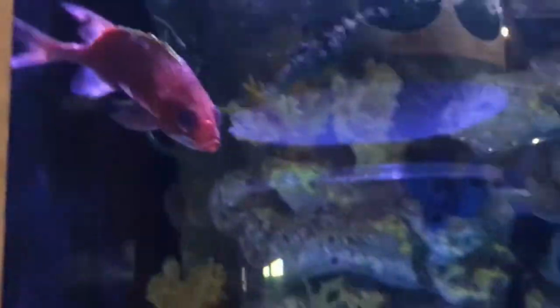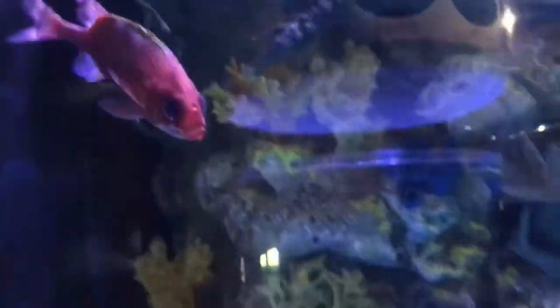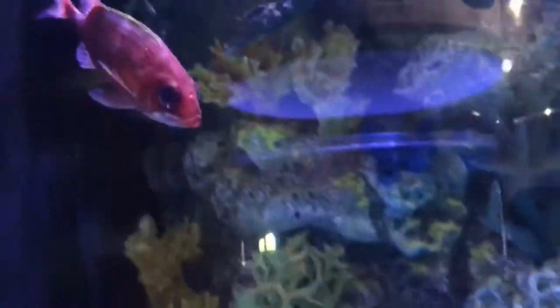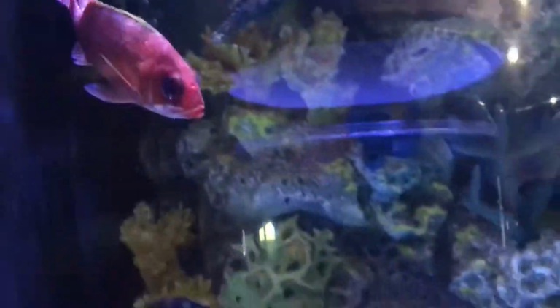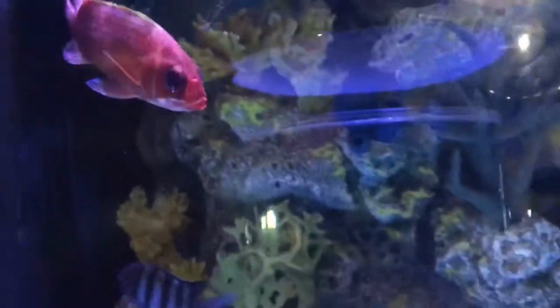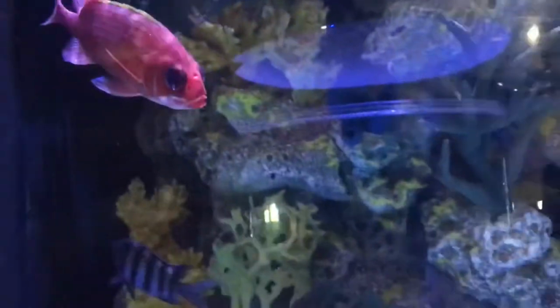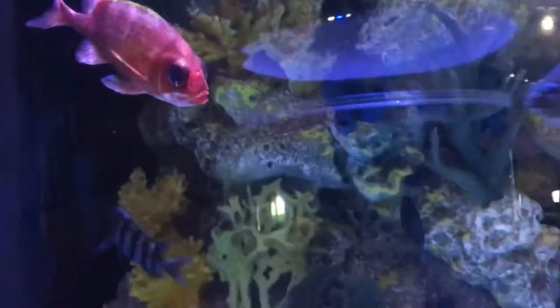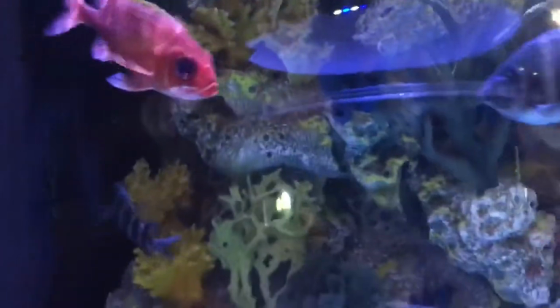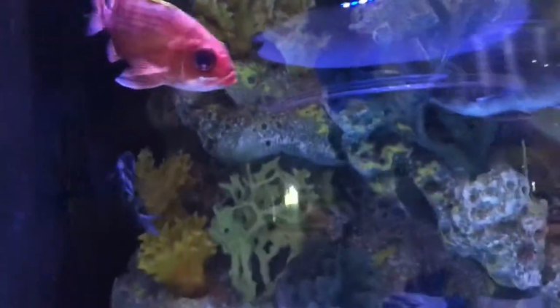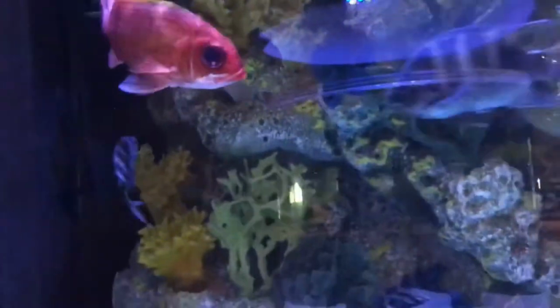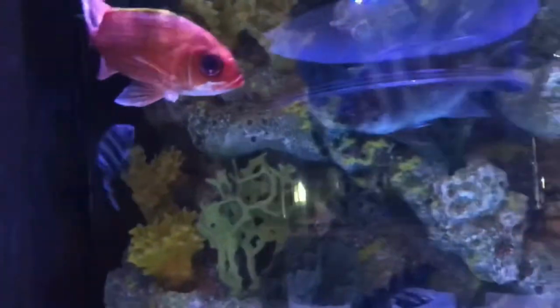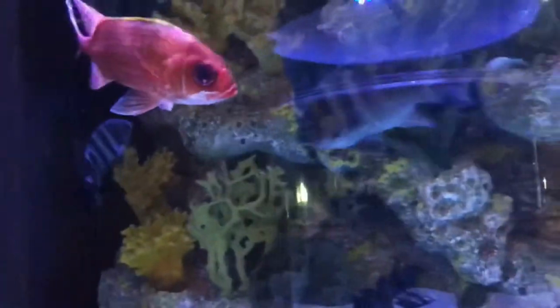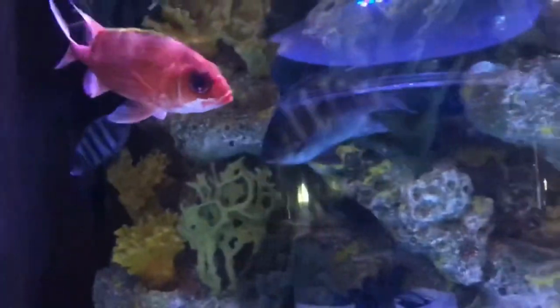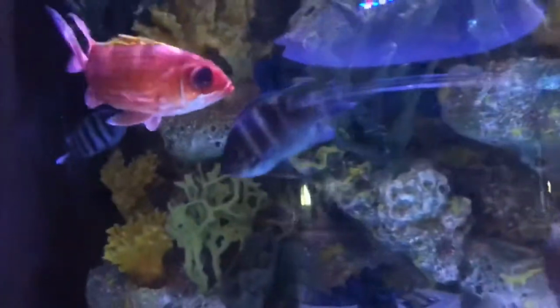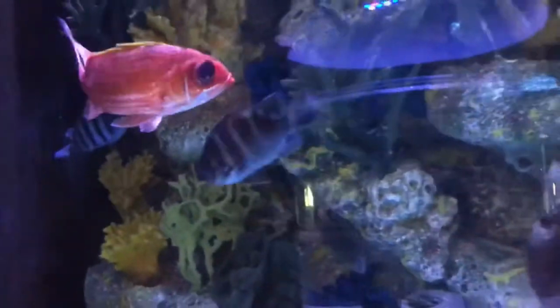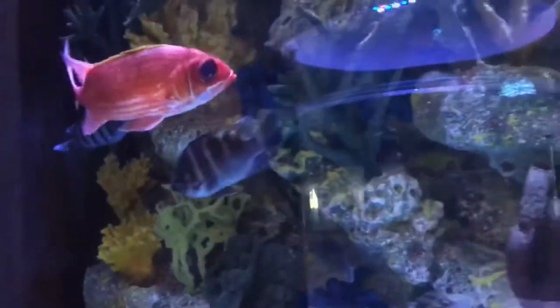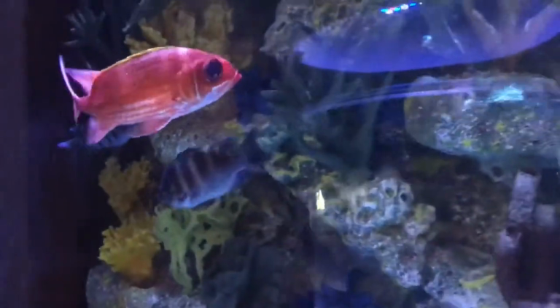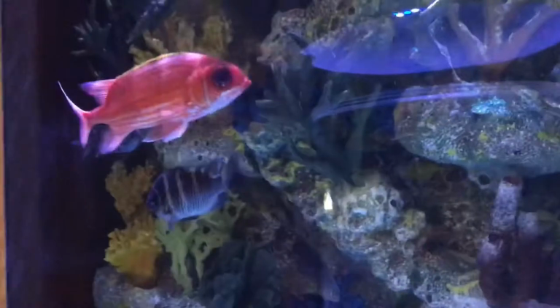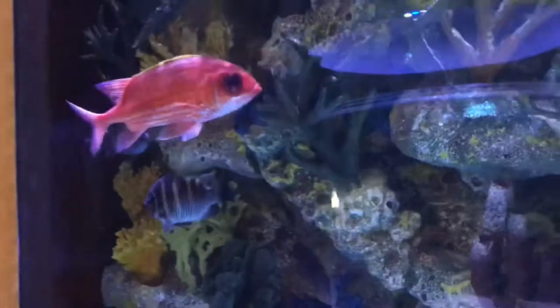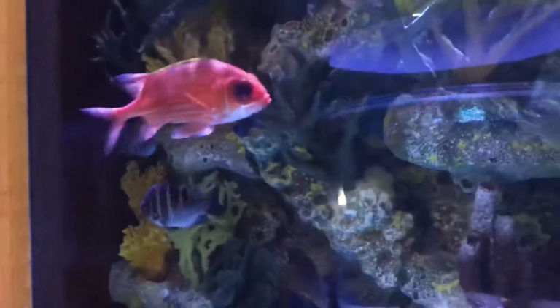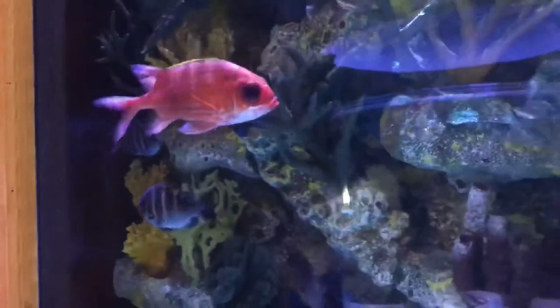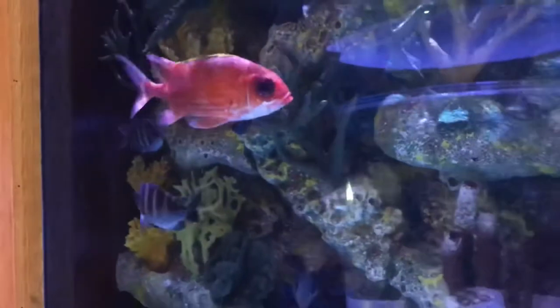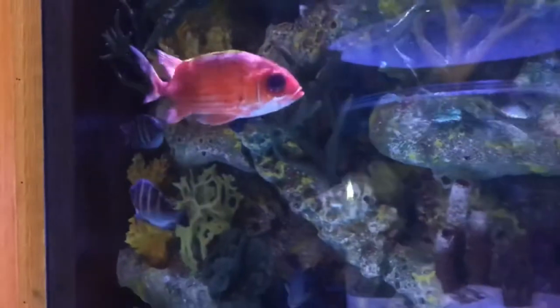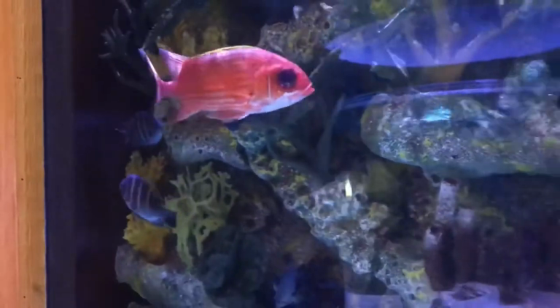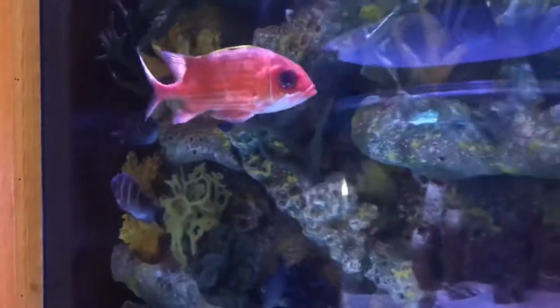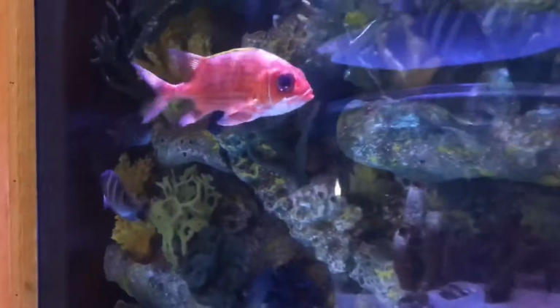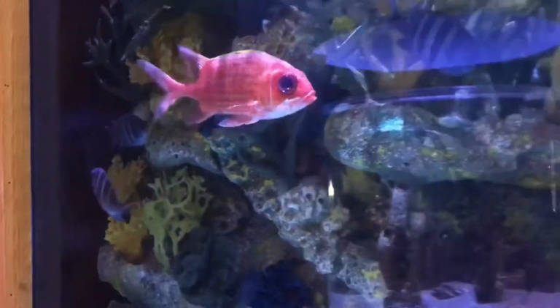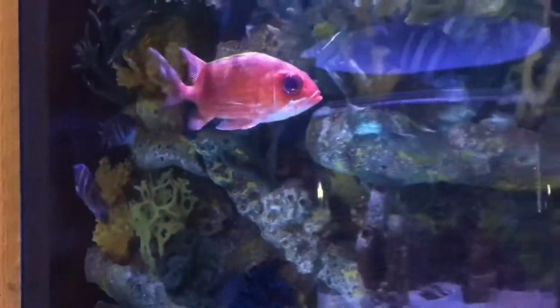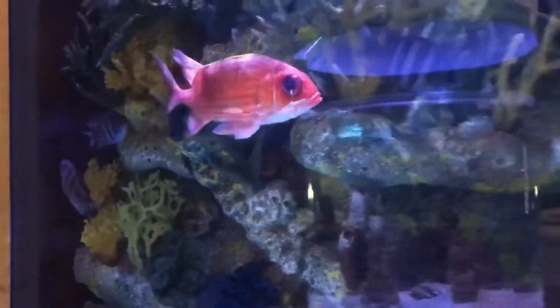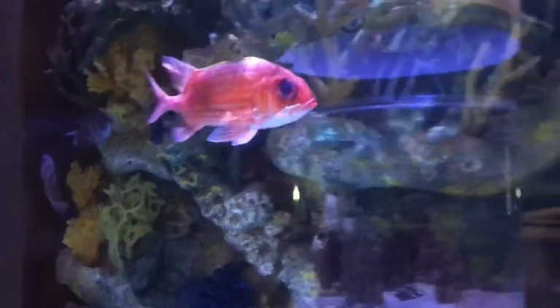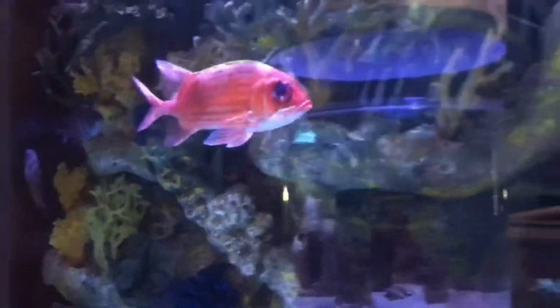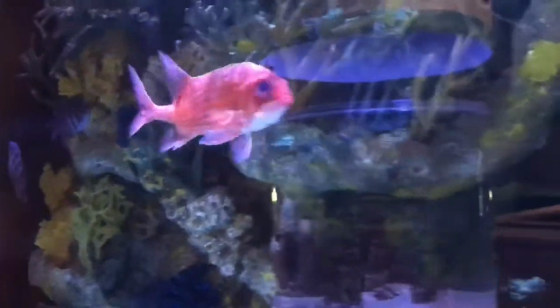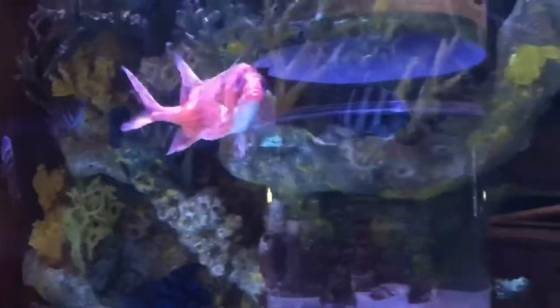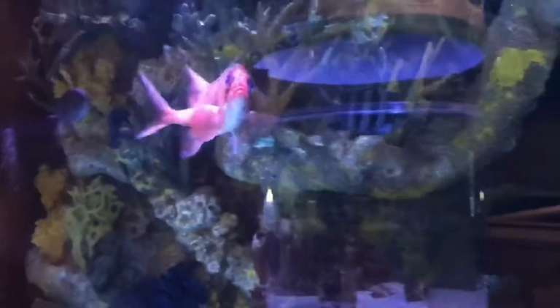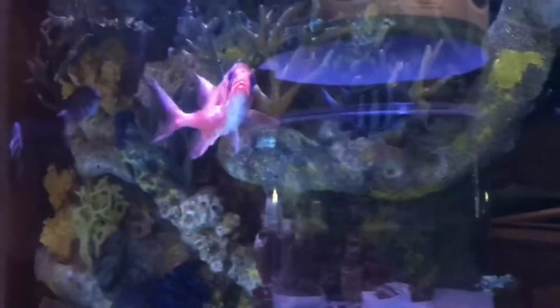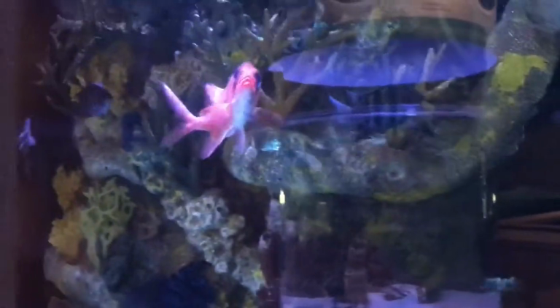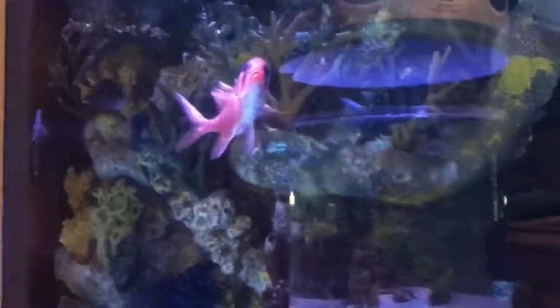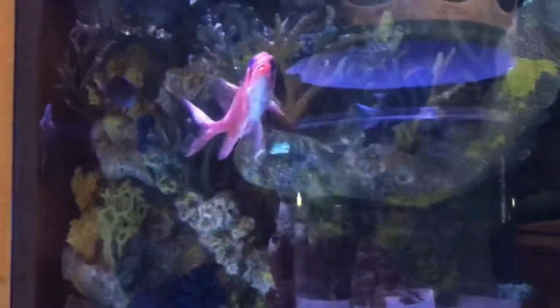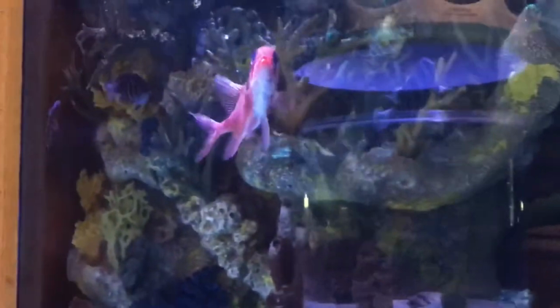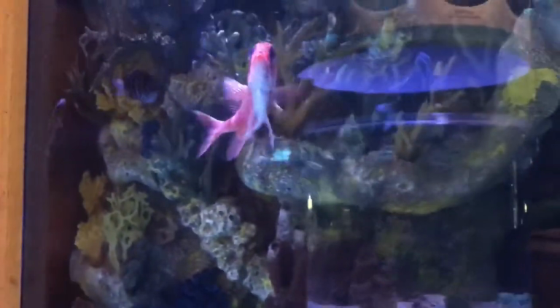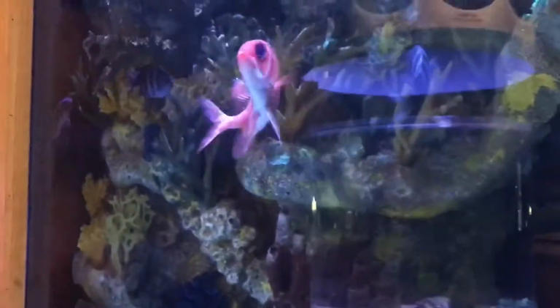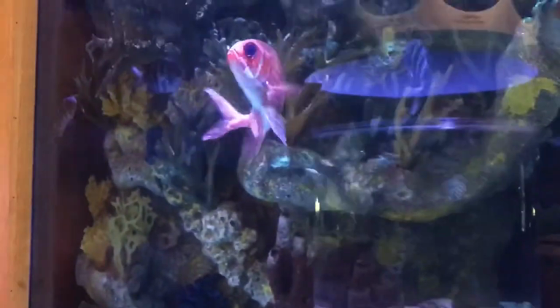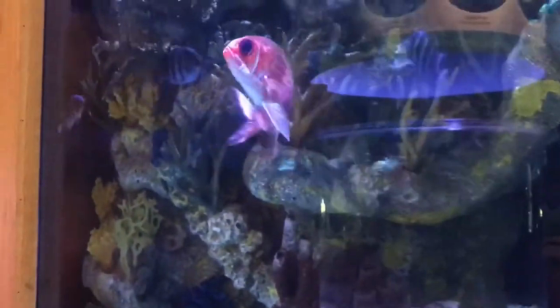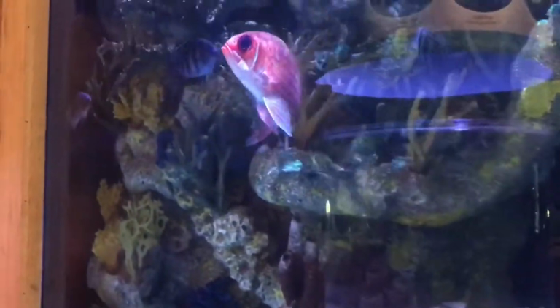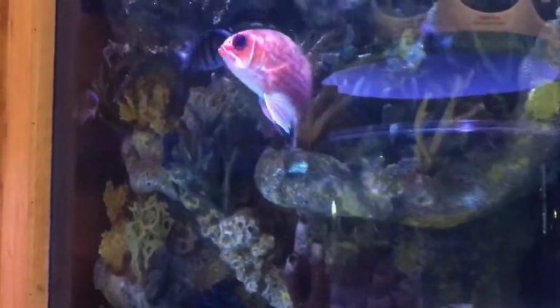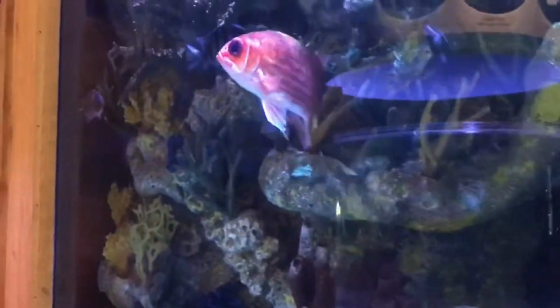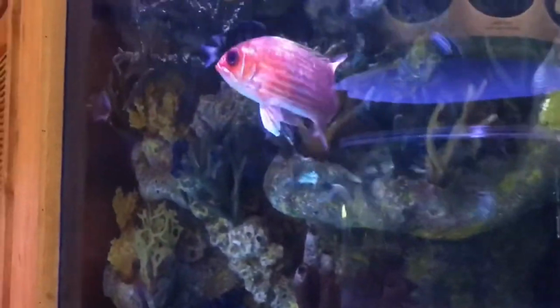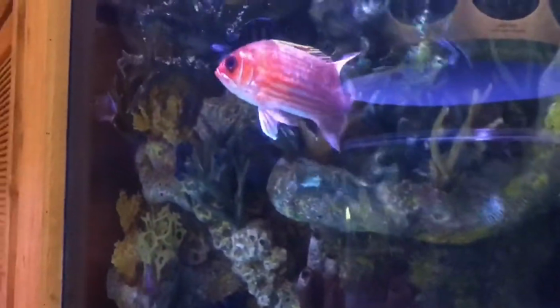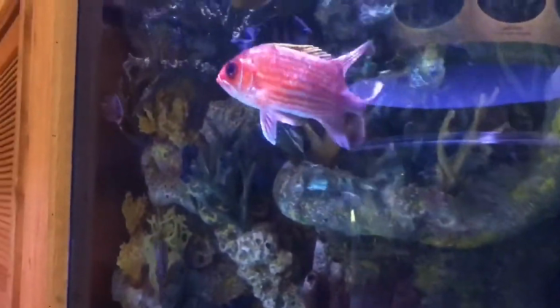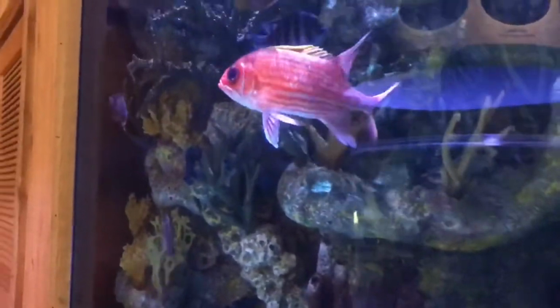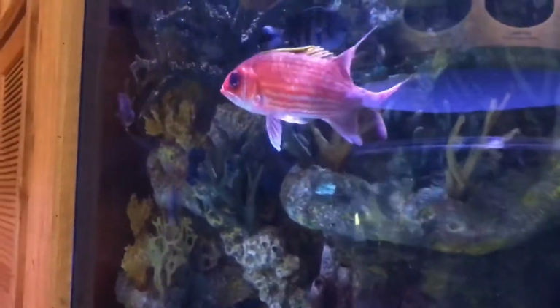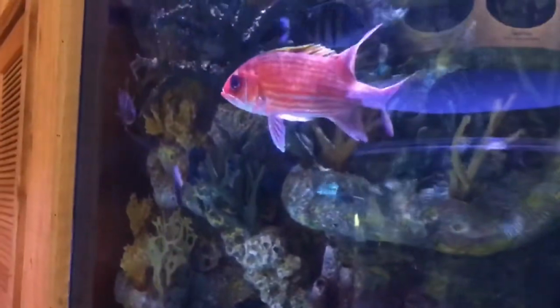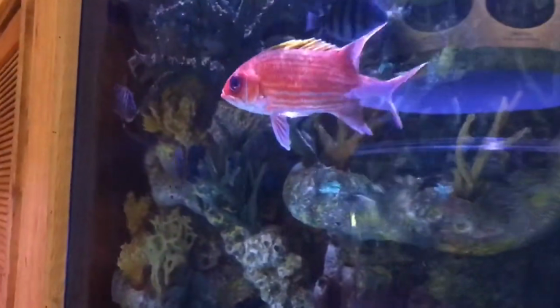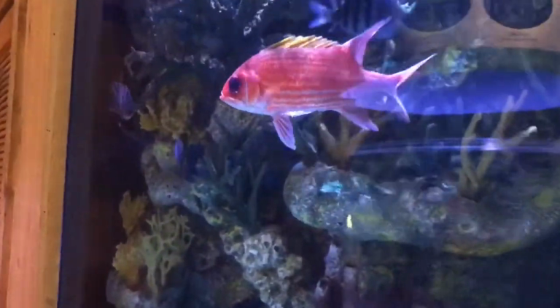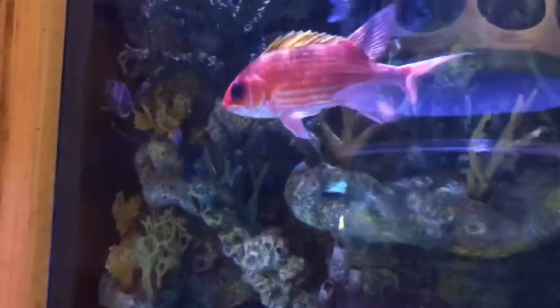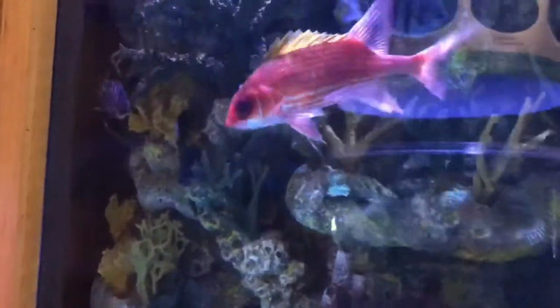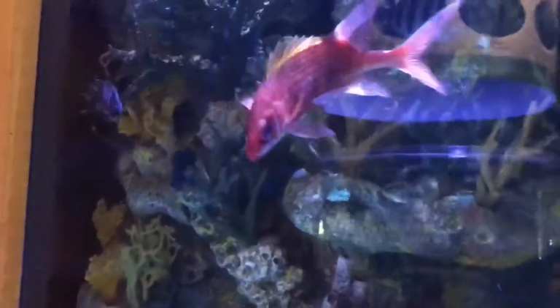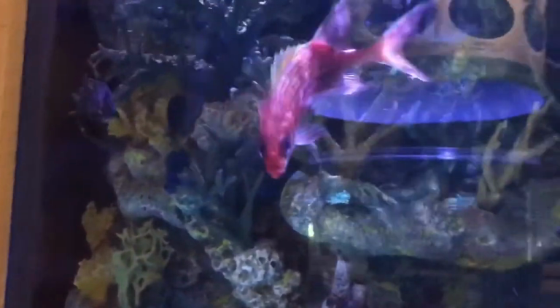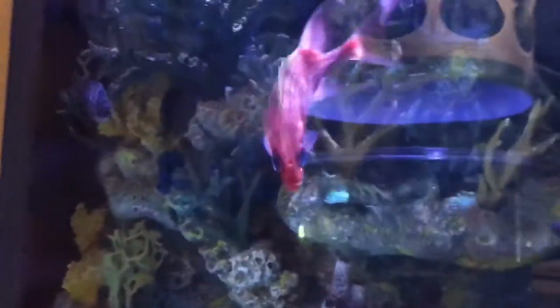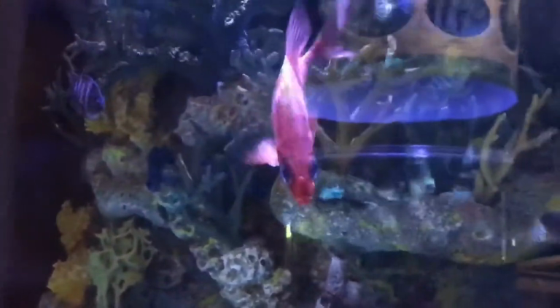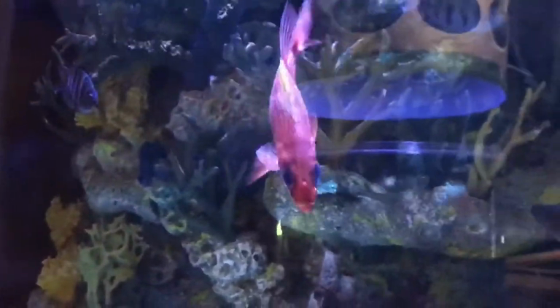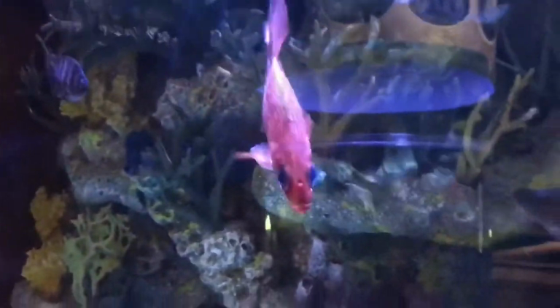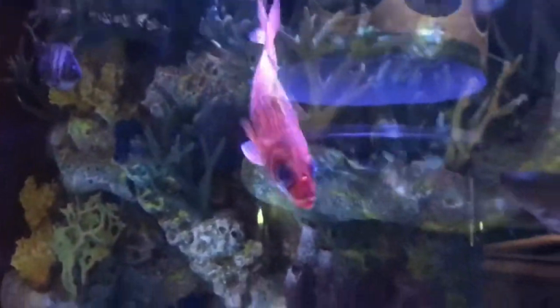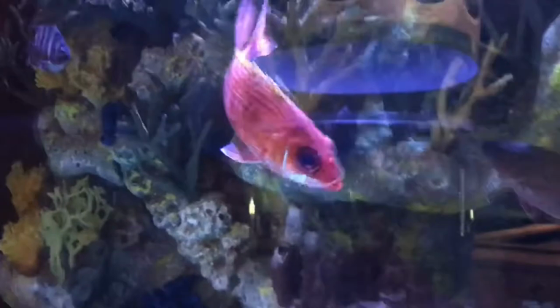Squirrelfish are red with hard spines along their fins. There are actually 15 to 17 different spines protecting their body.